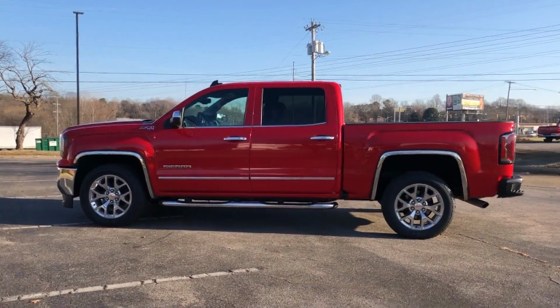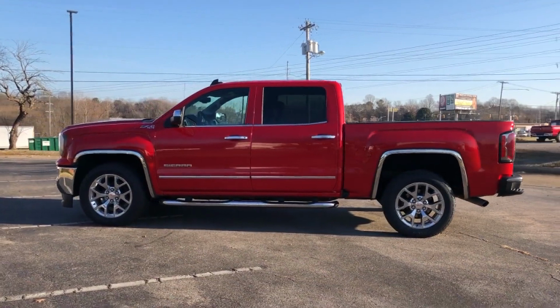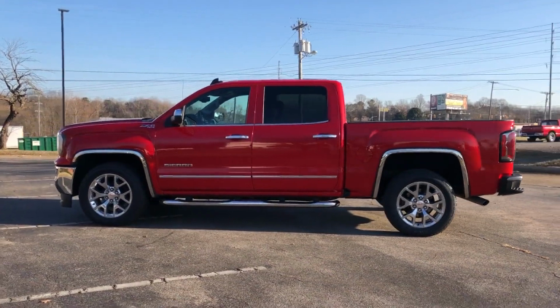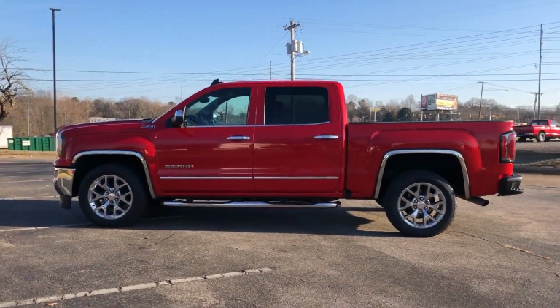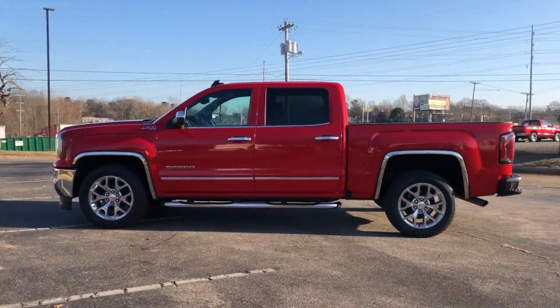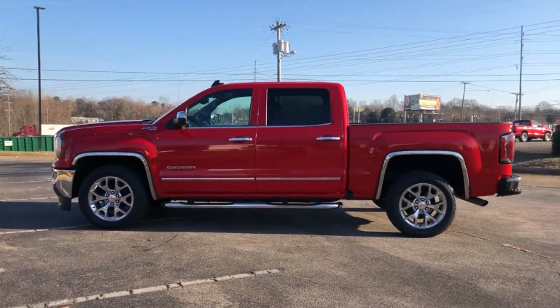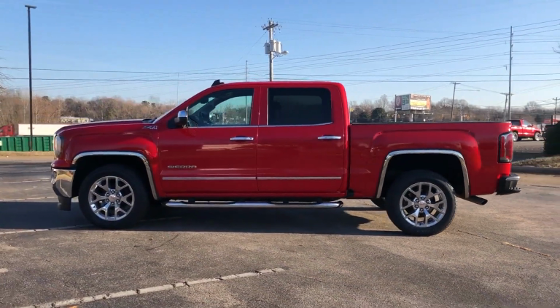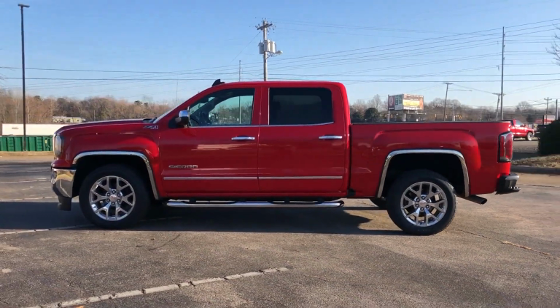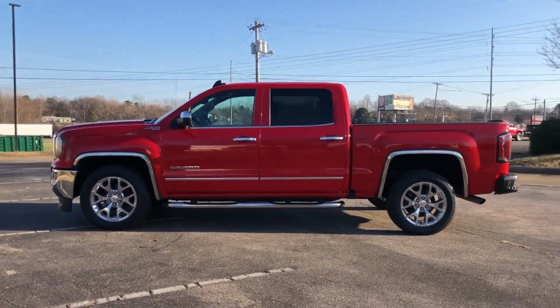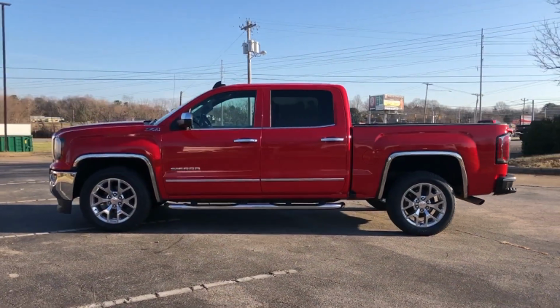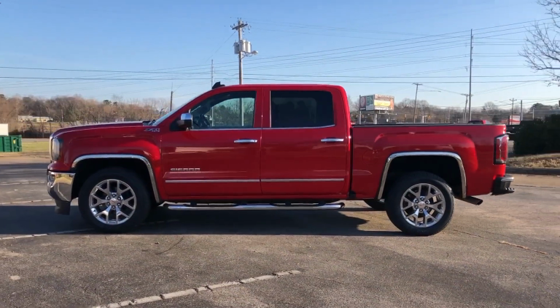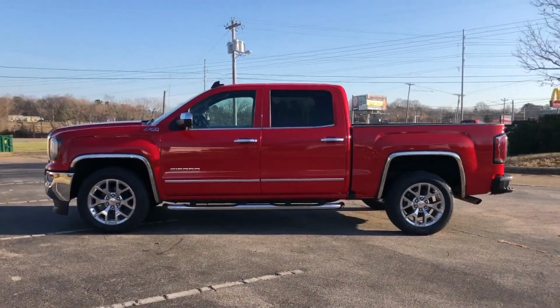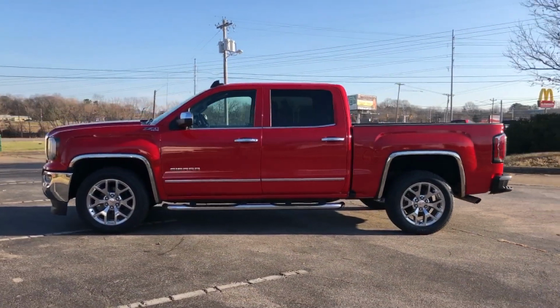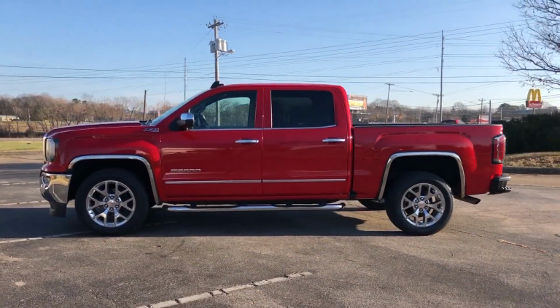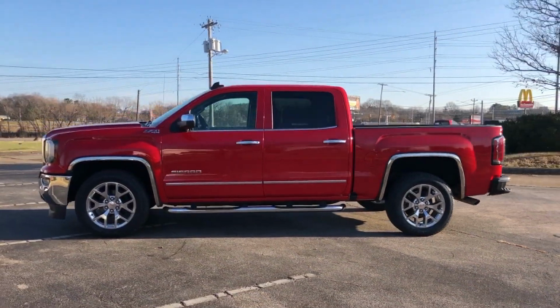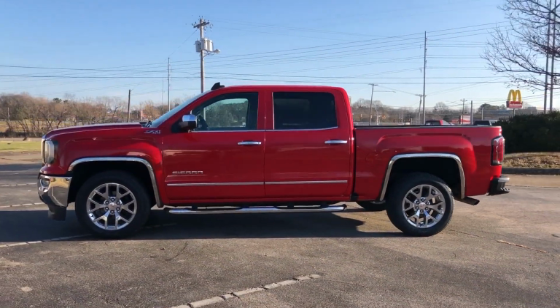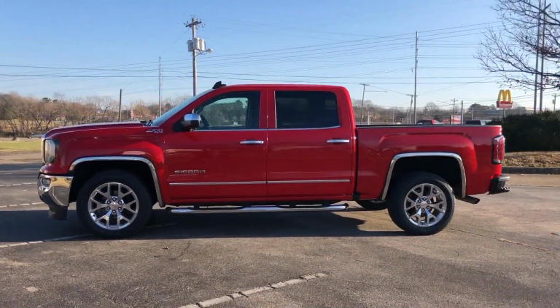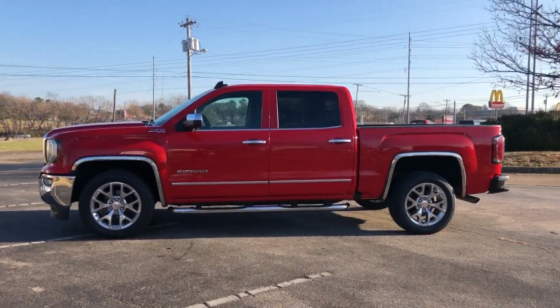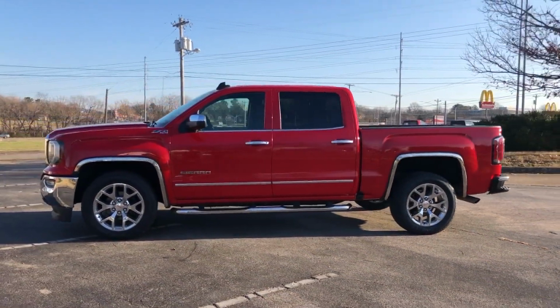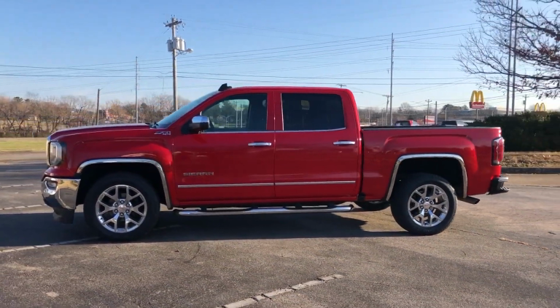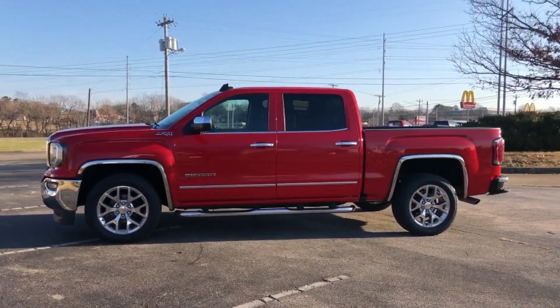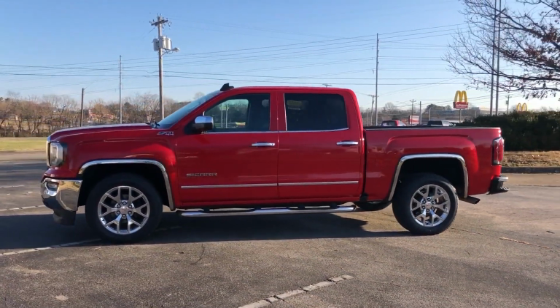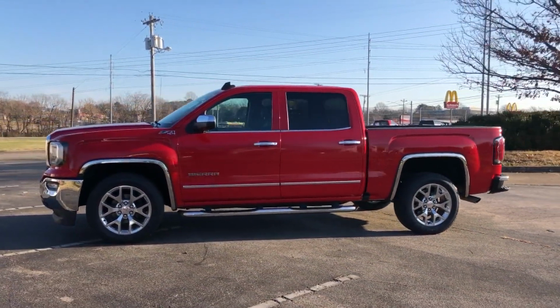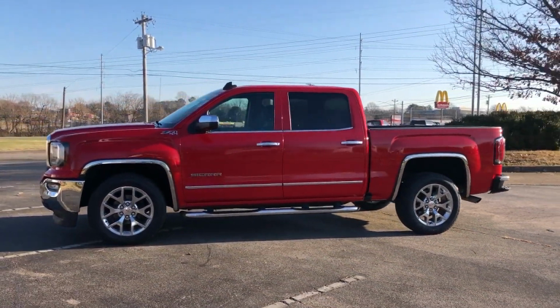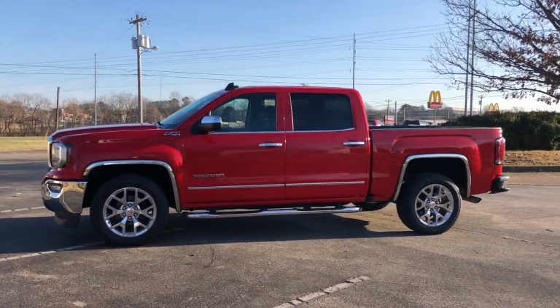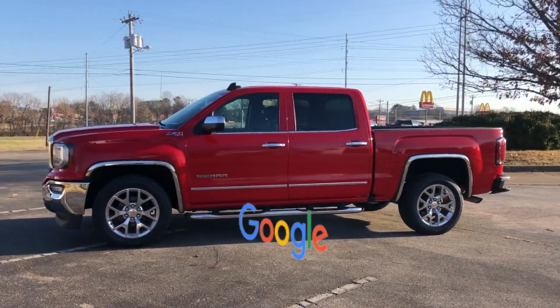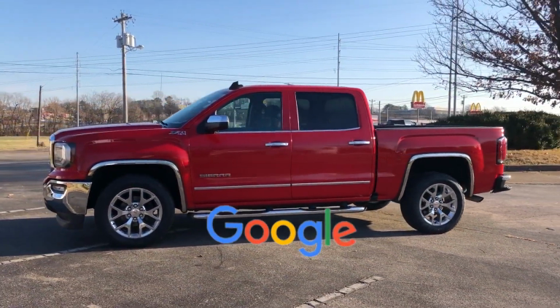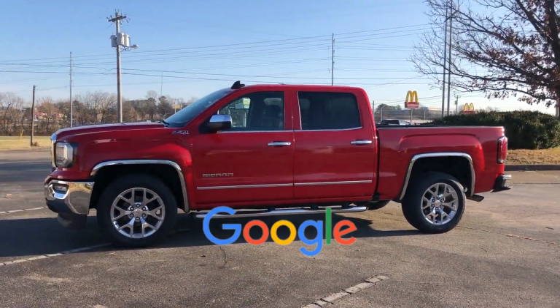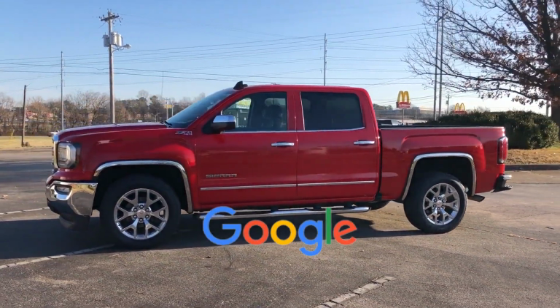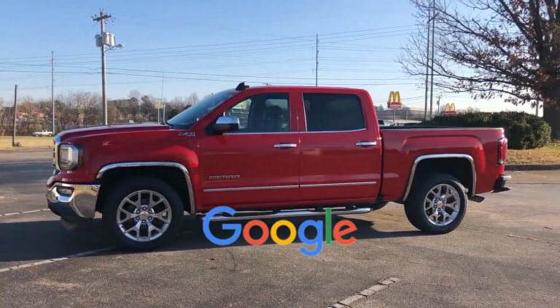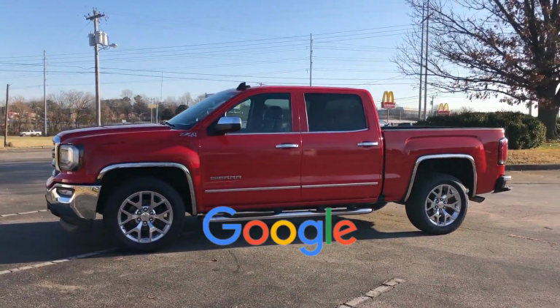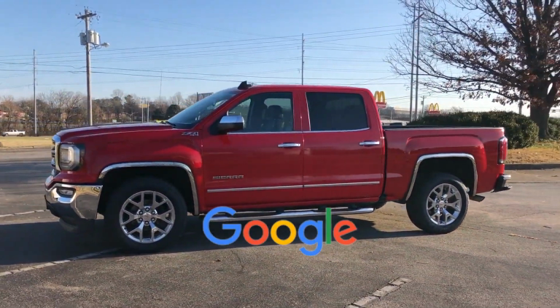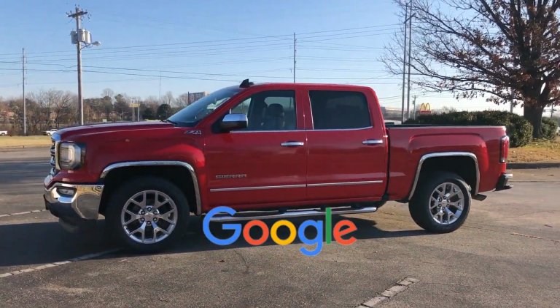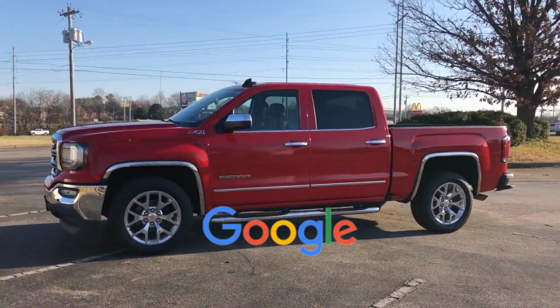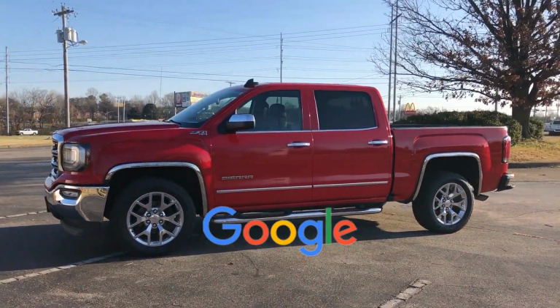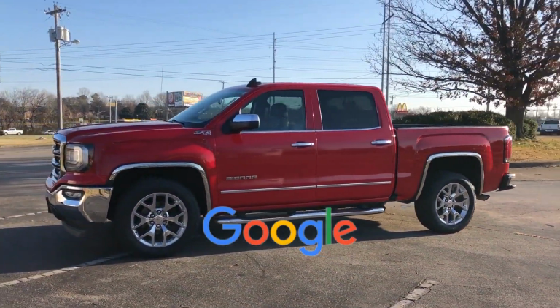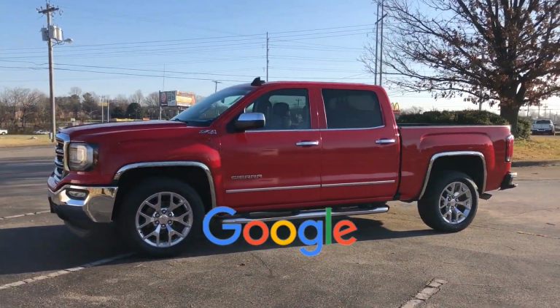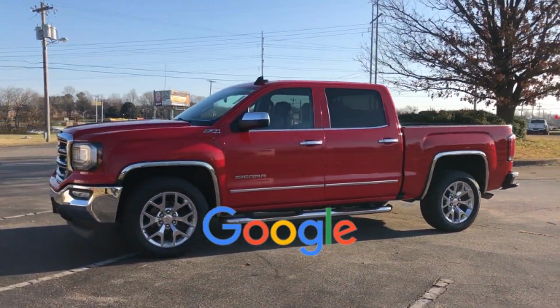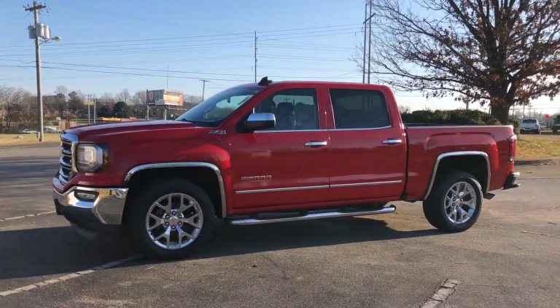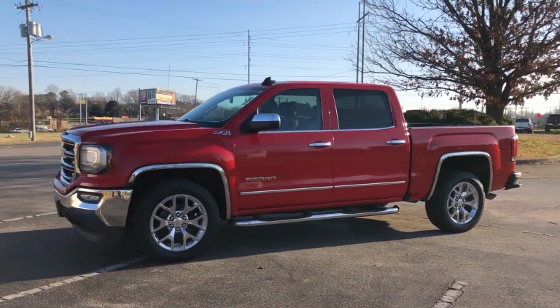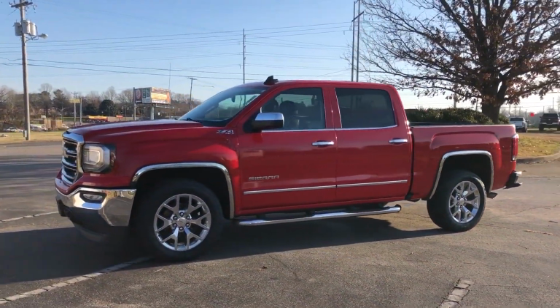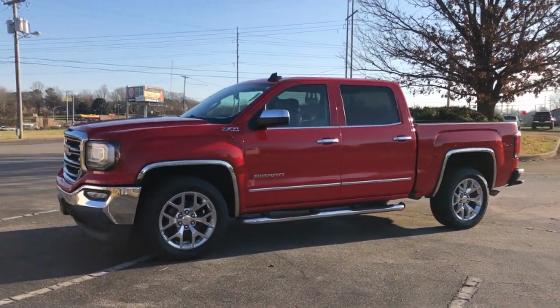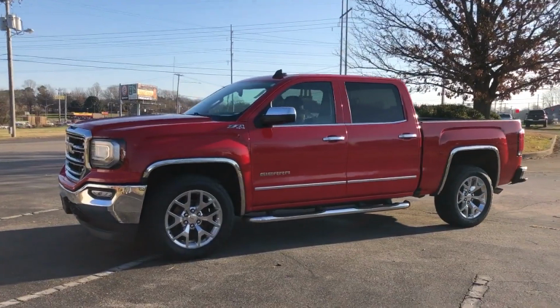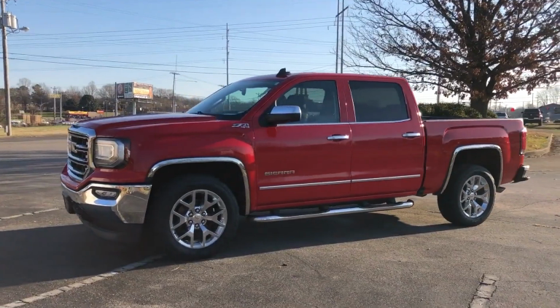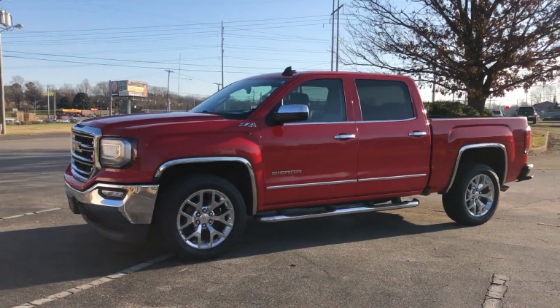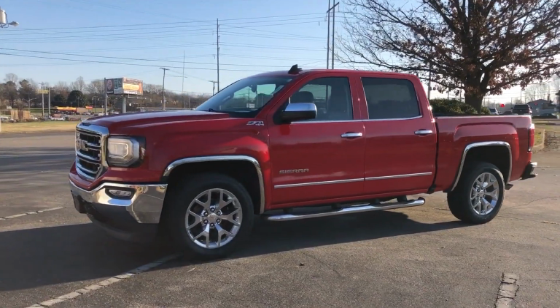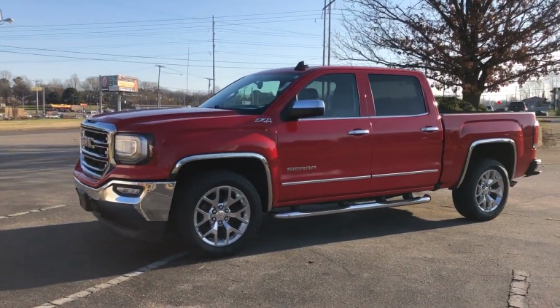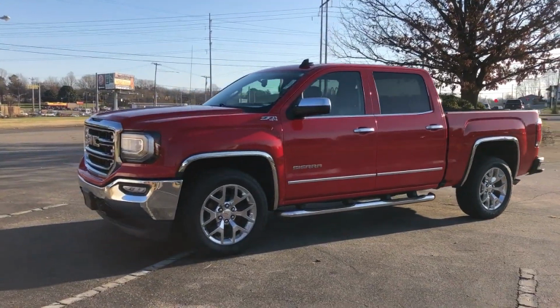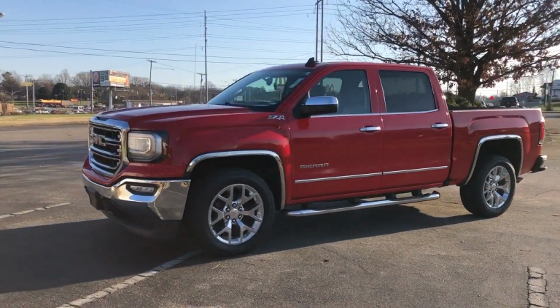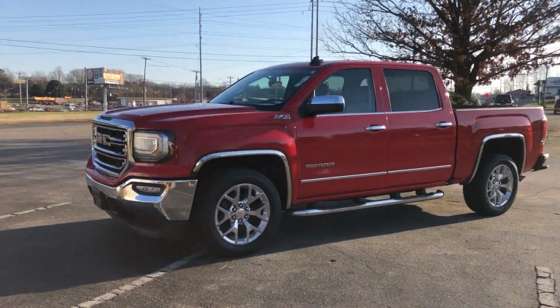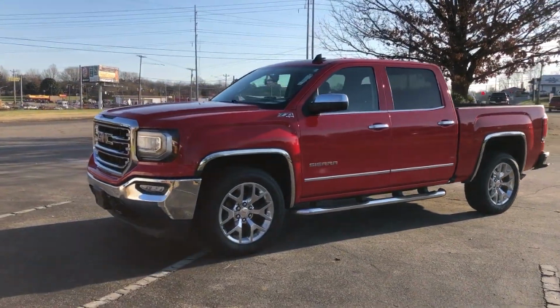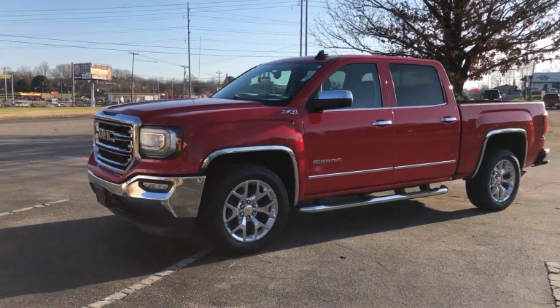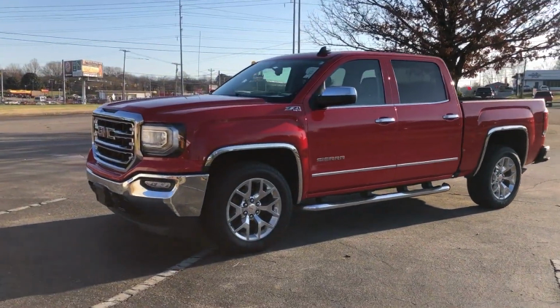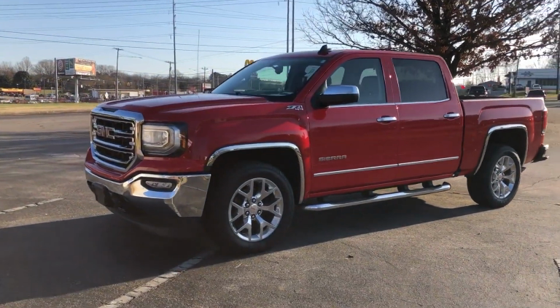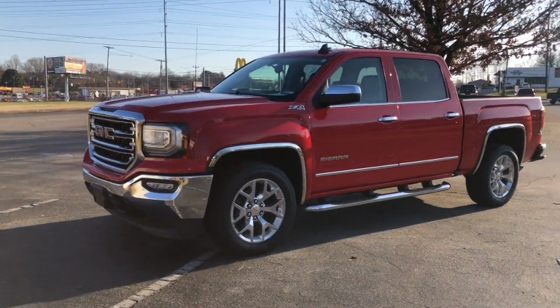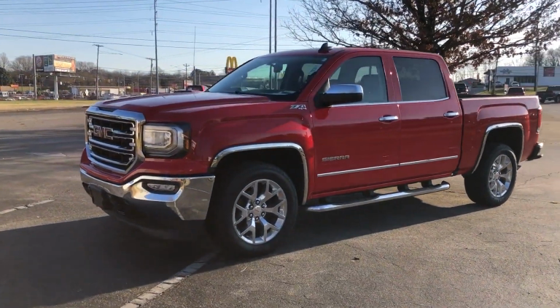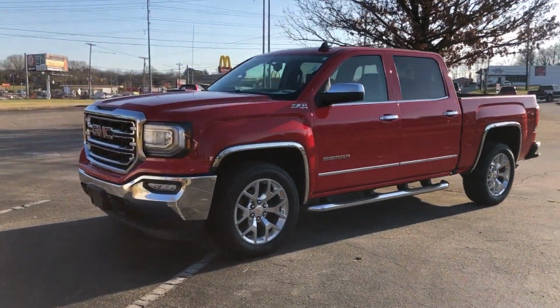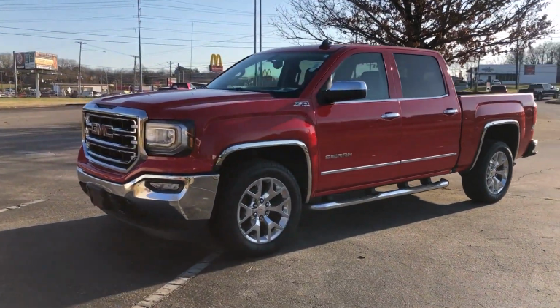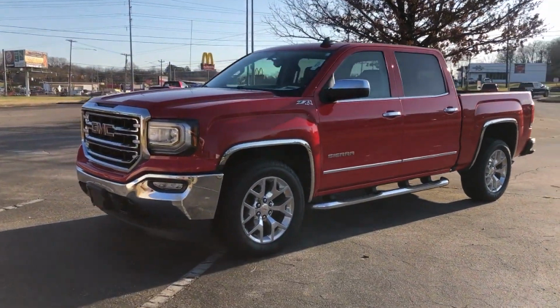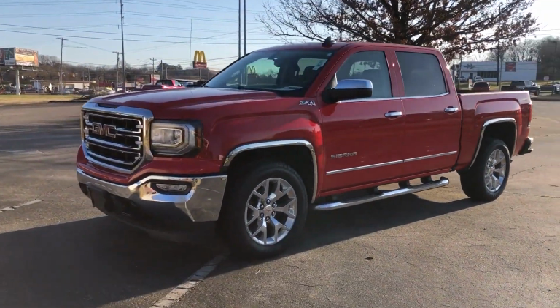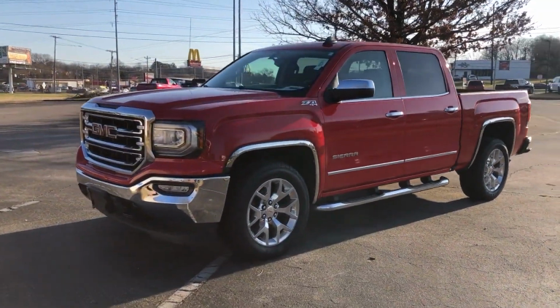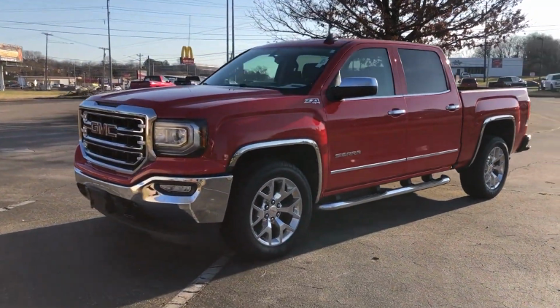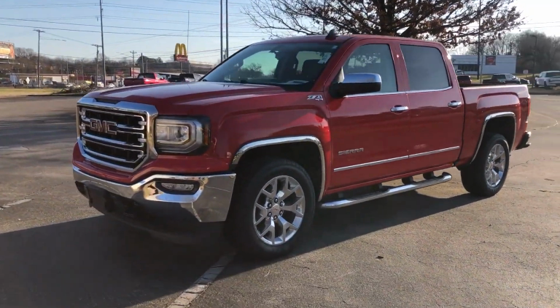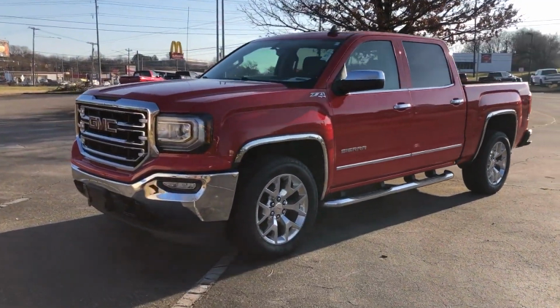Power passenger seat, pass-through rear seat. This is a top-rated dealer. Come in now. This vehicle is ready for immediate delivery.